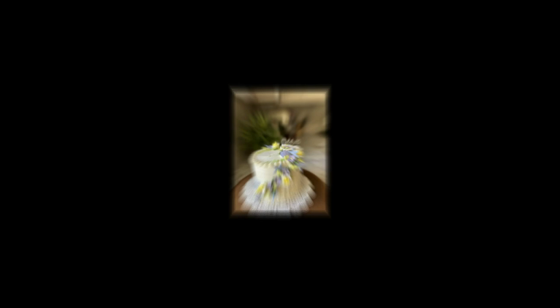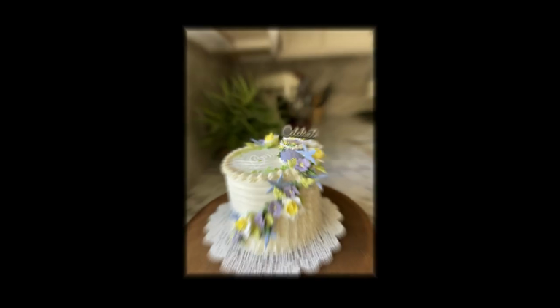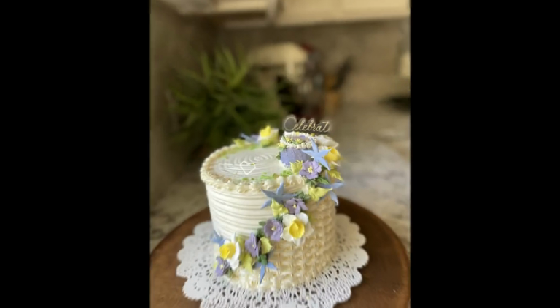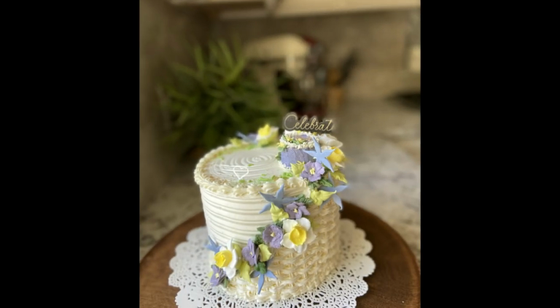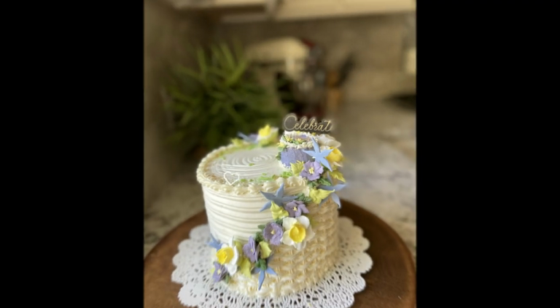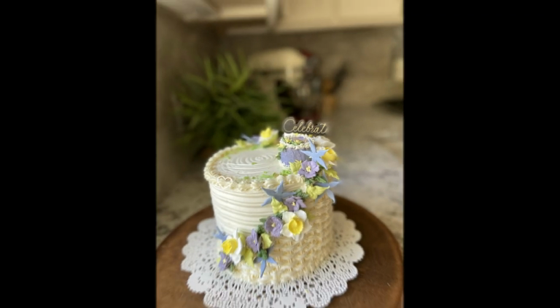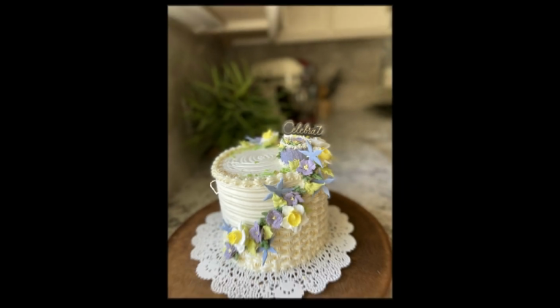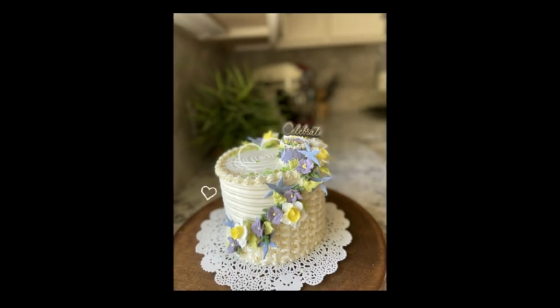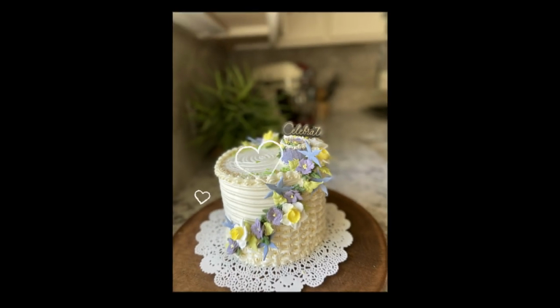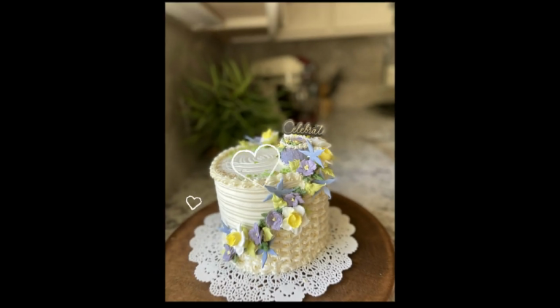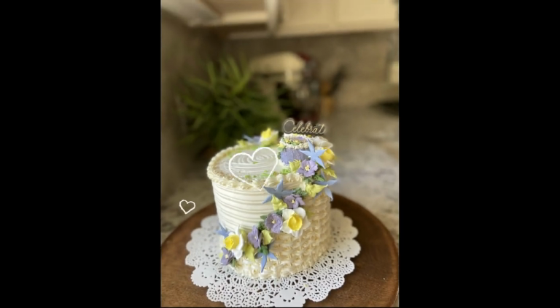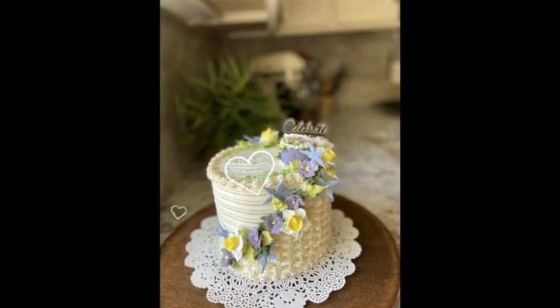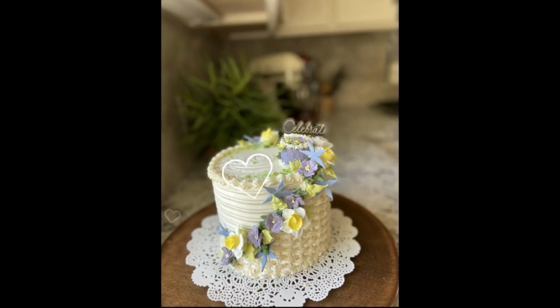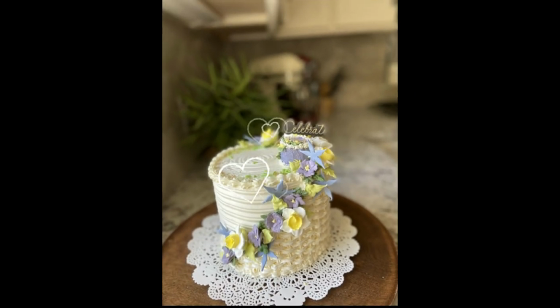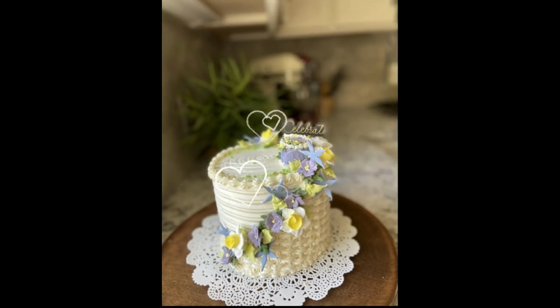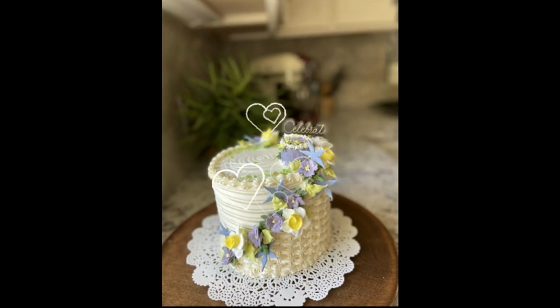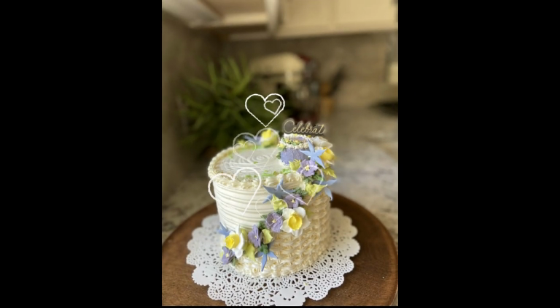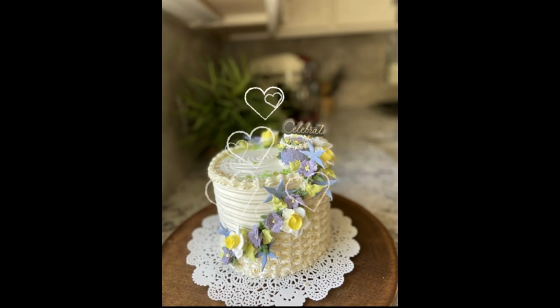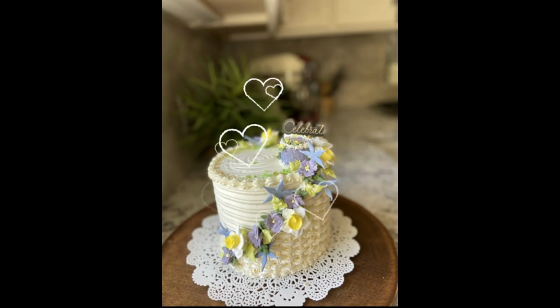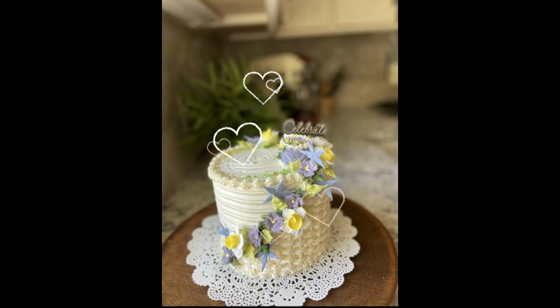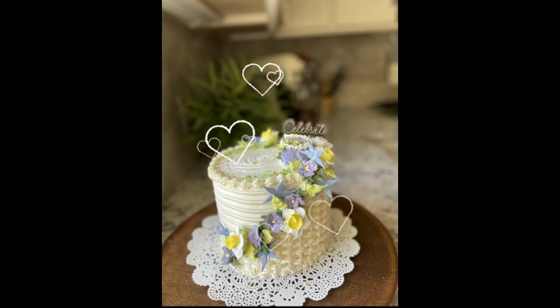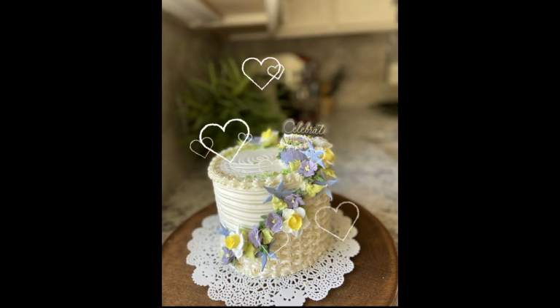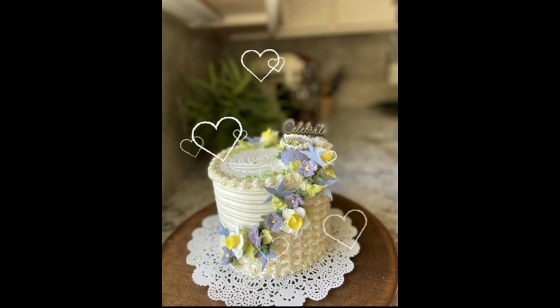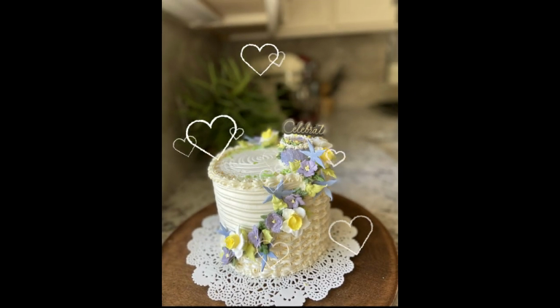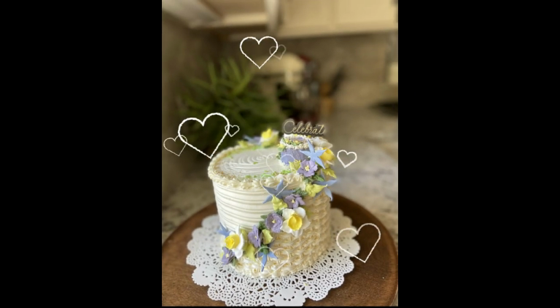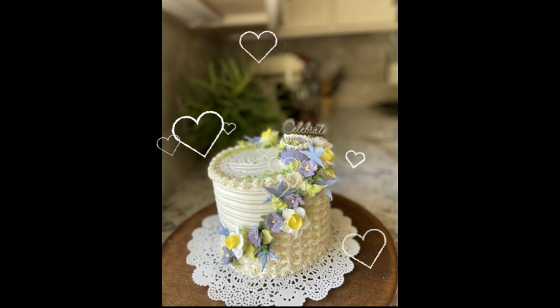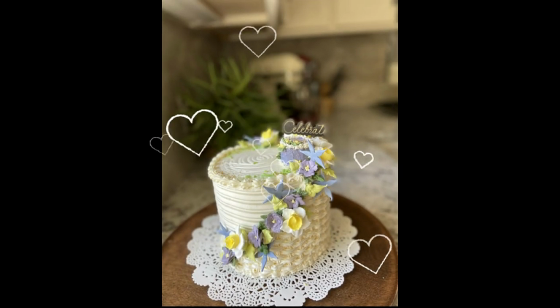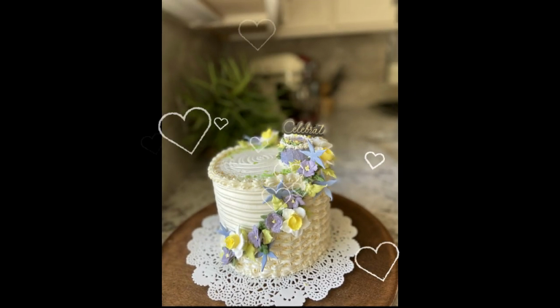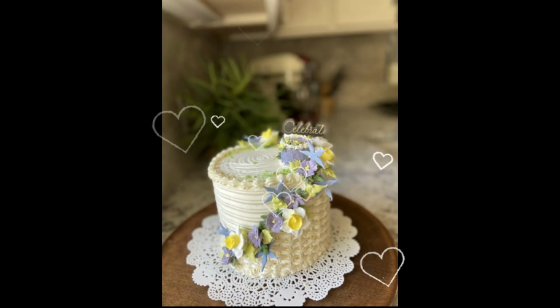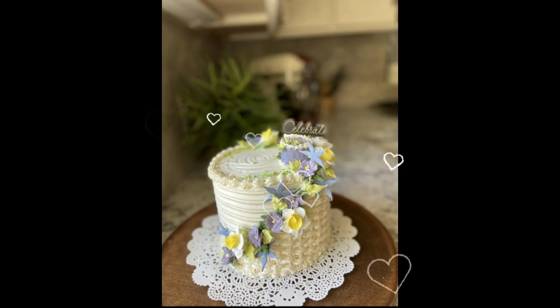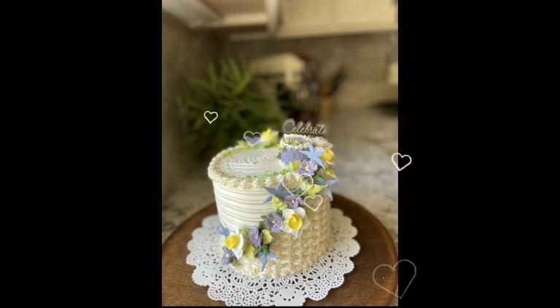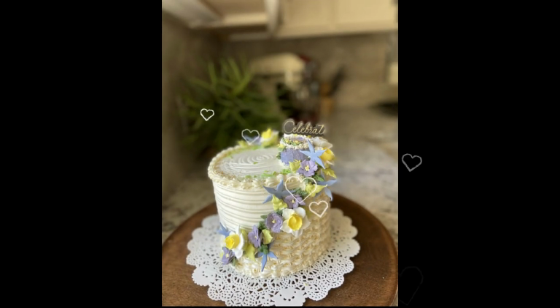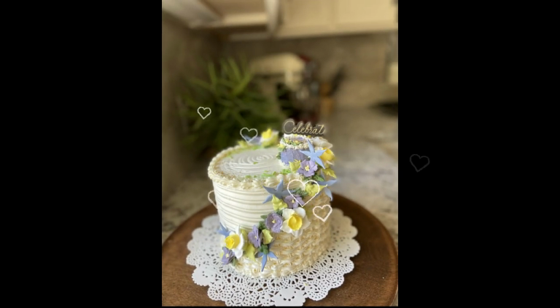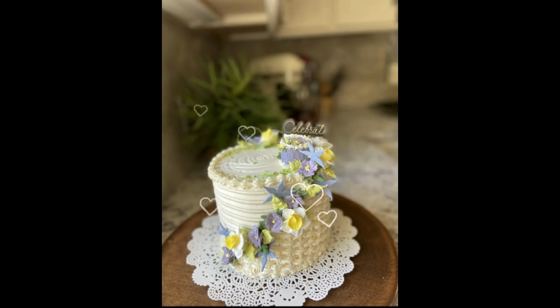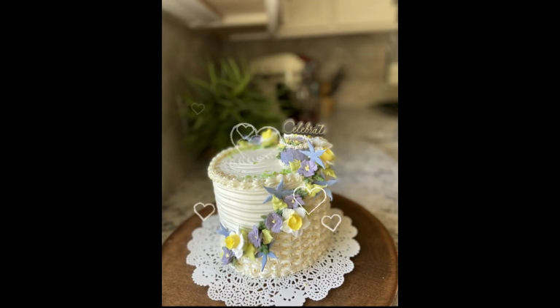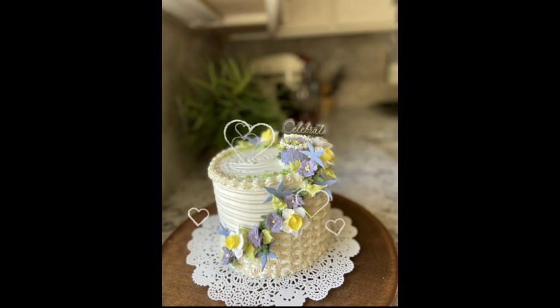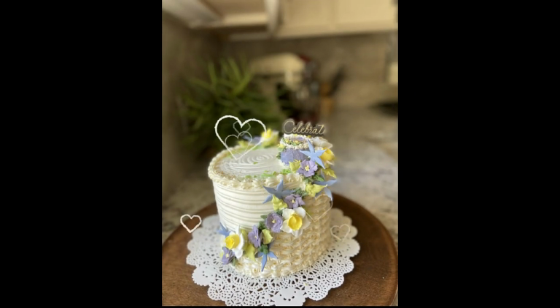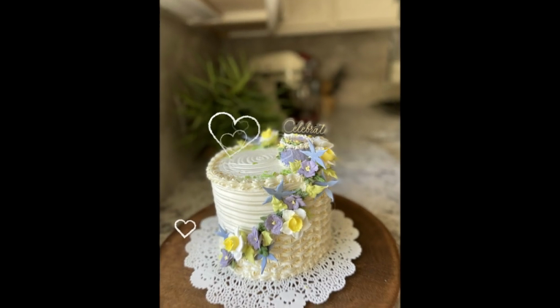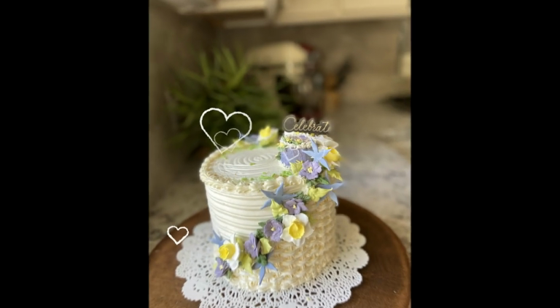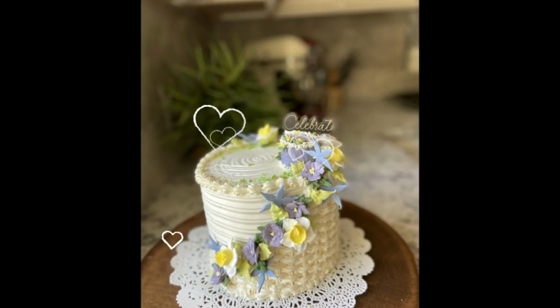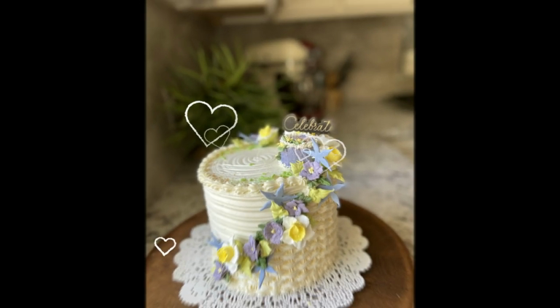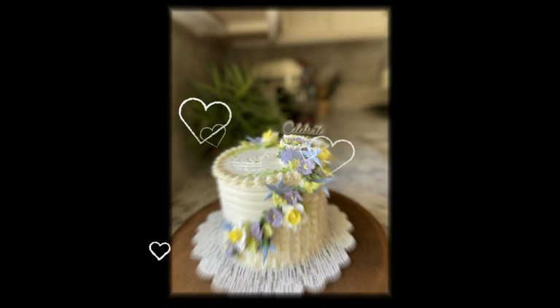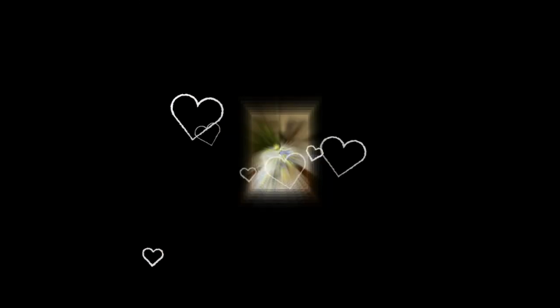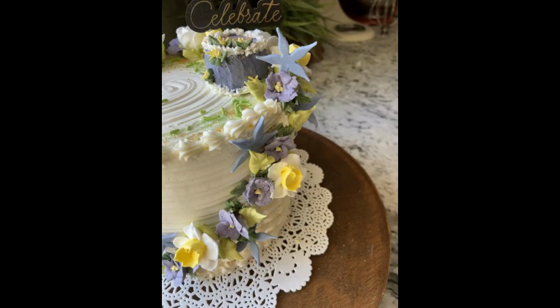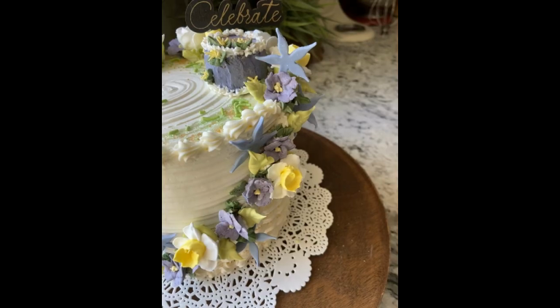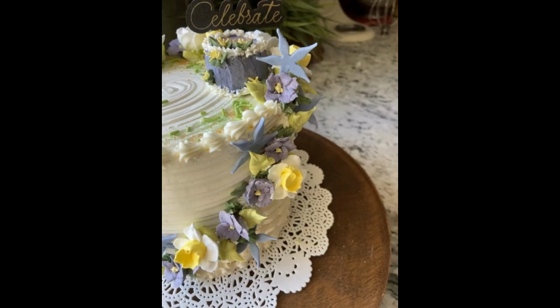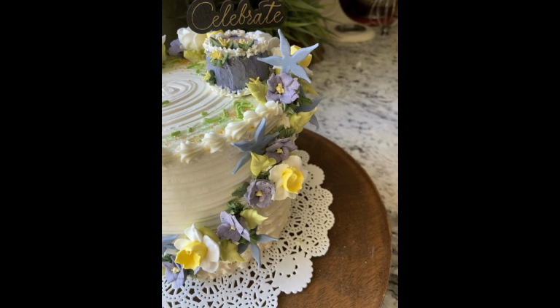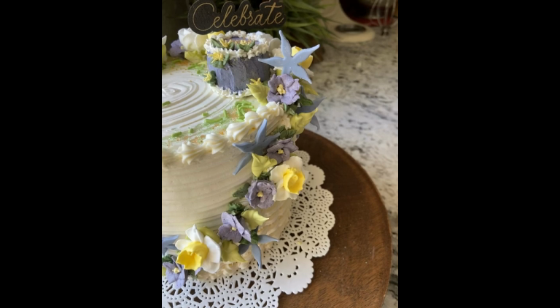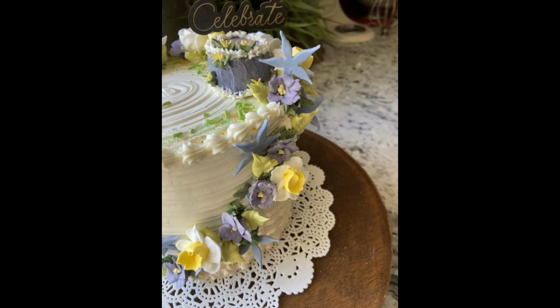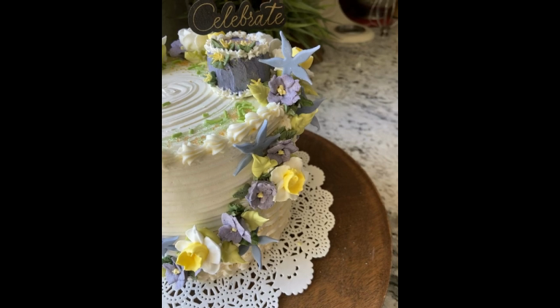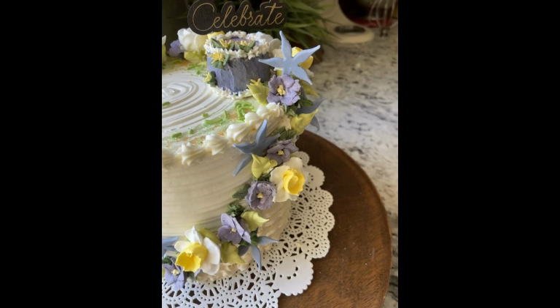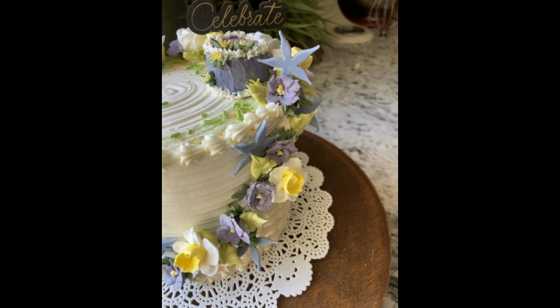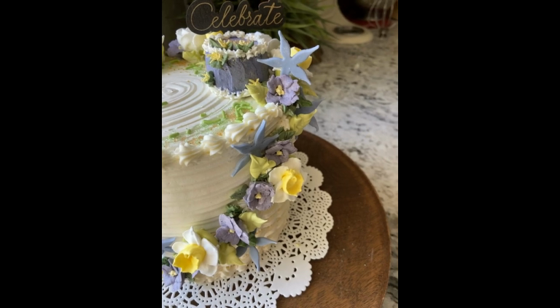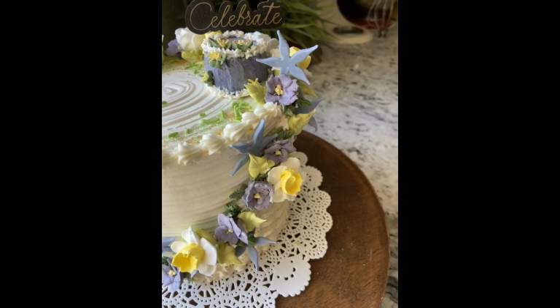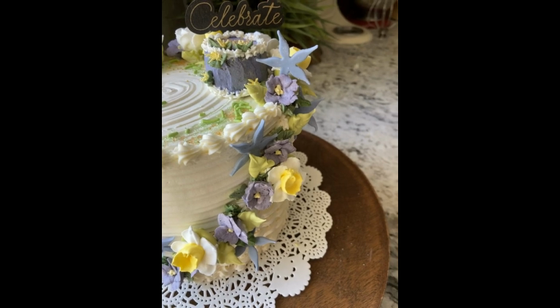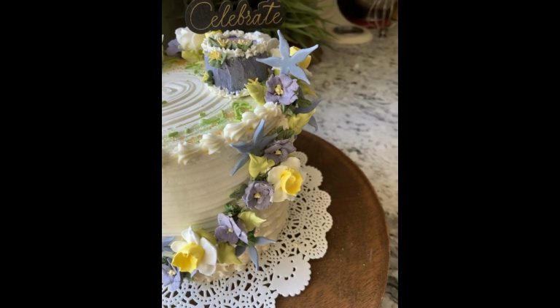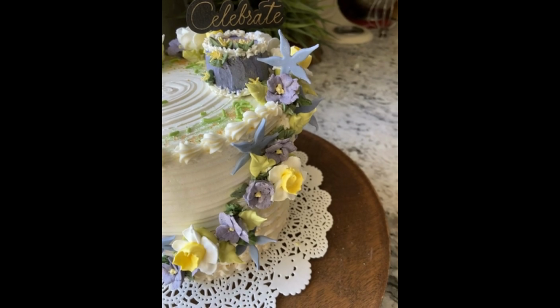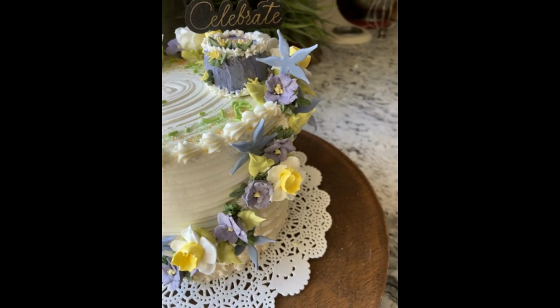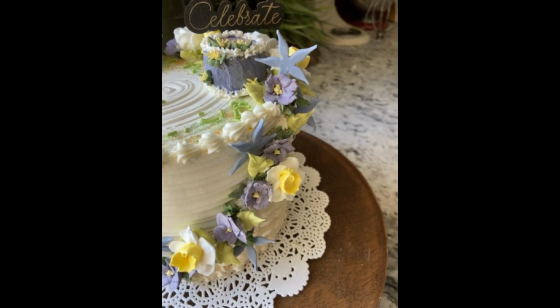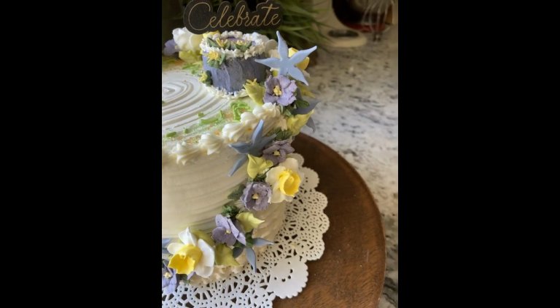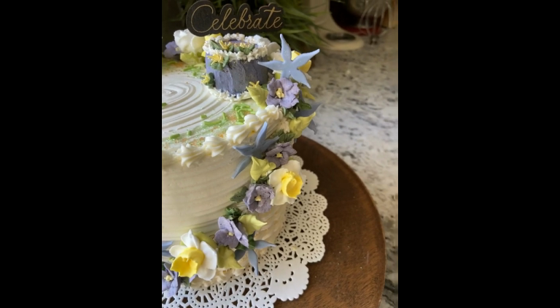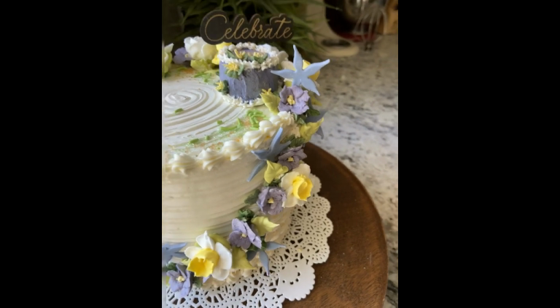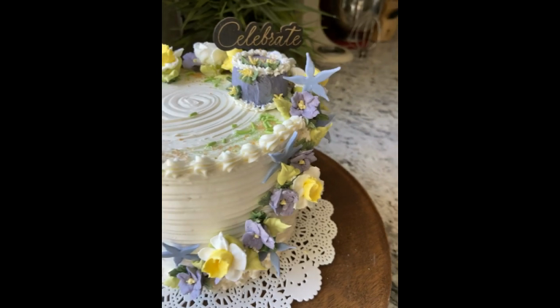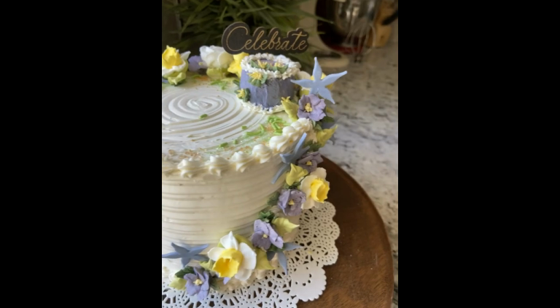See how you can create this adorable little birthday cake with basket weave, buttercream violets, and royal icing flowers on toothpicks.